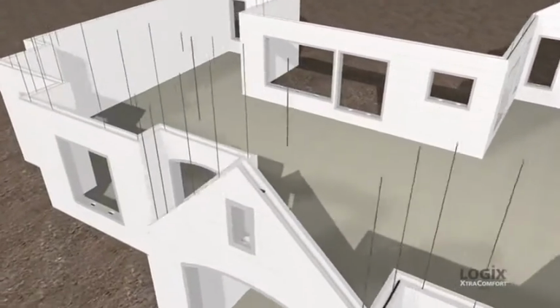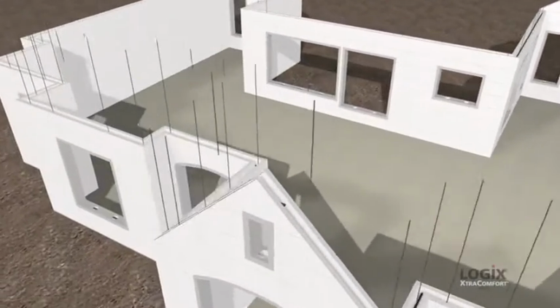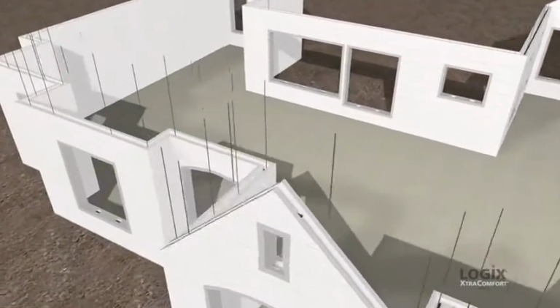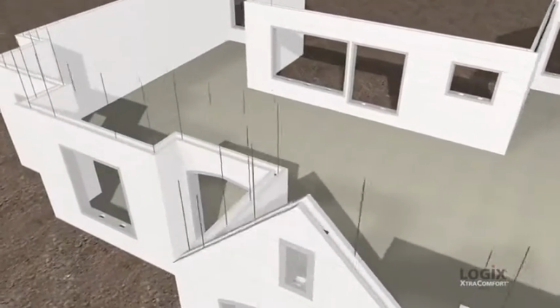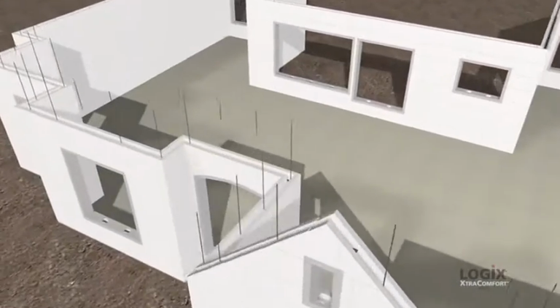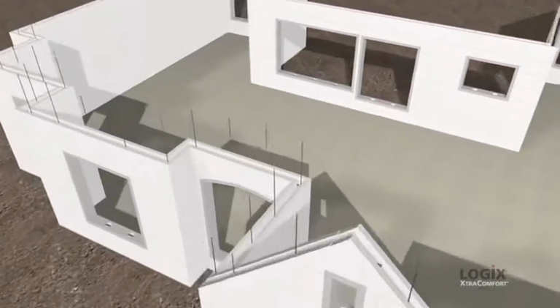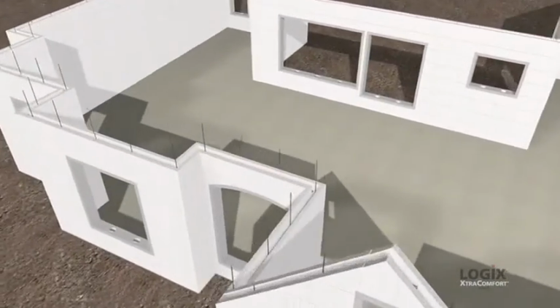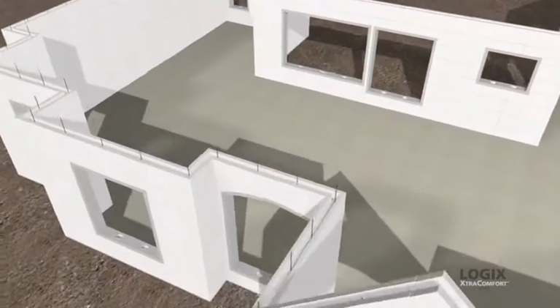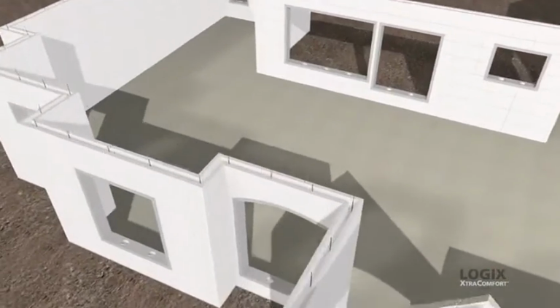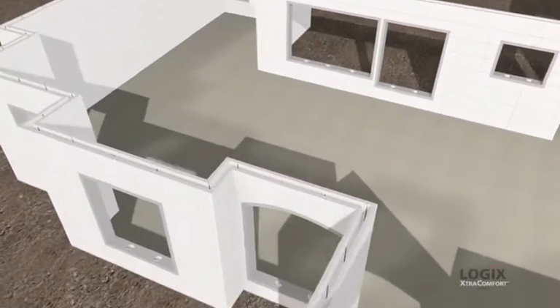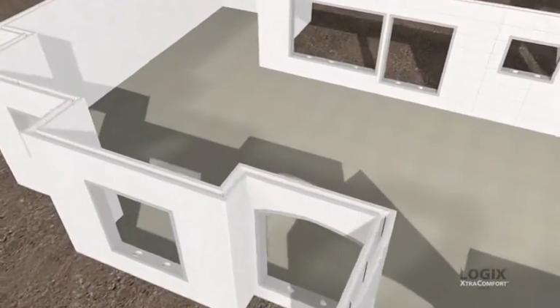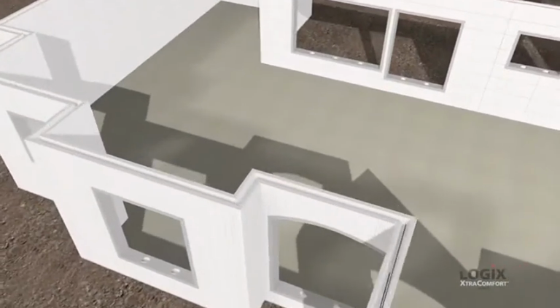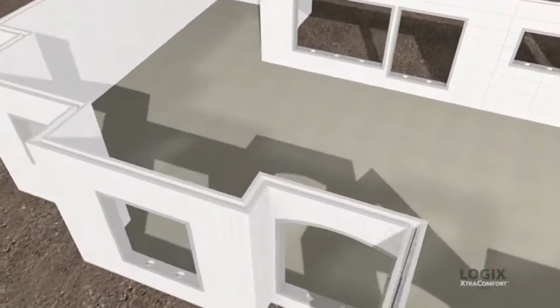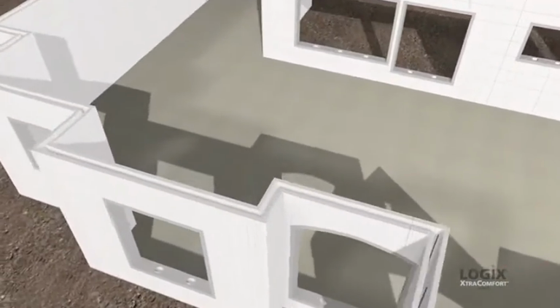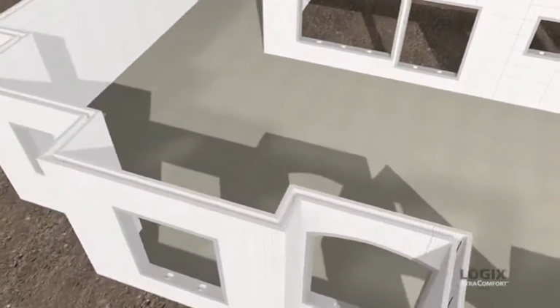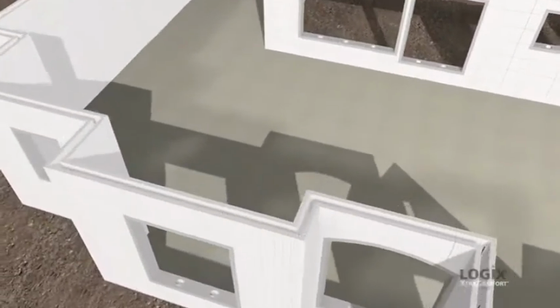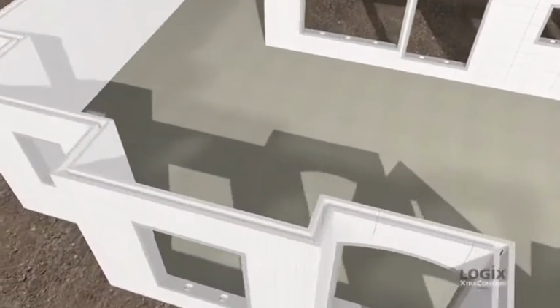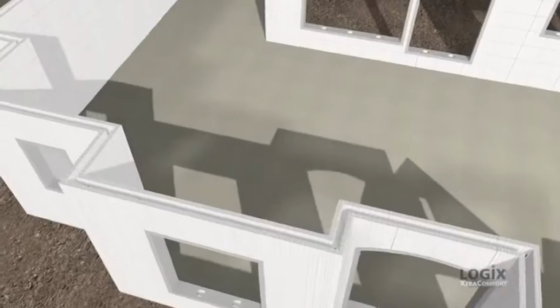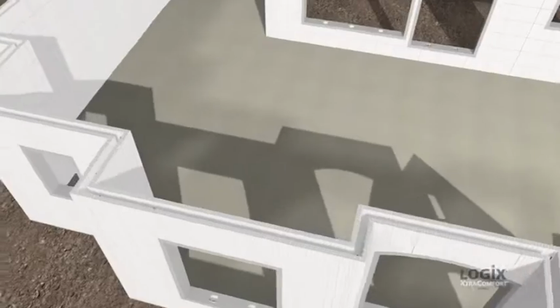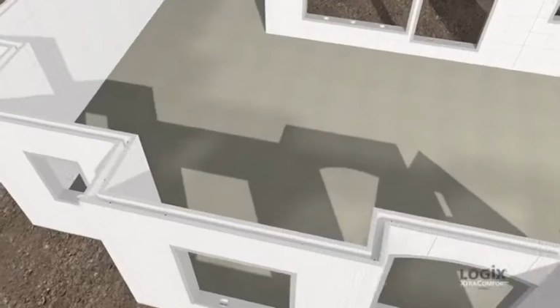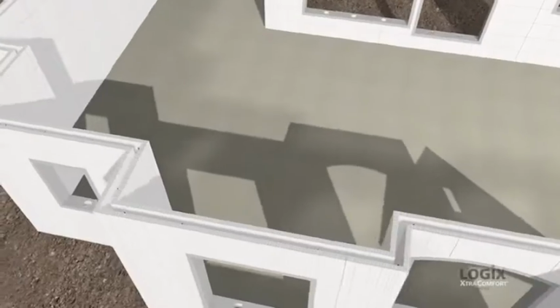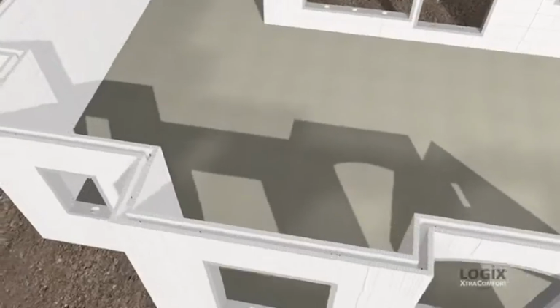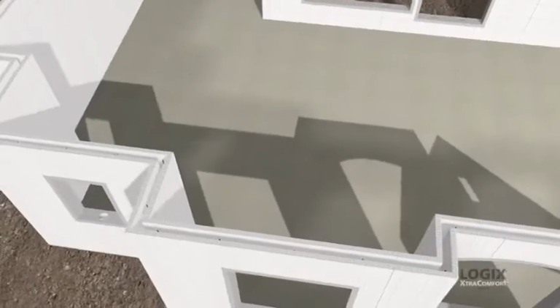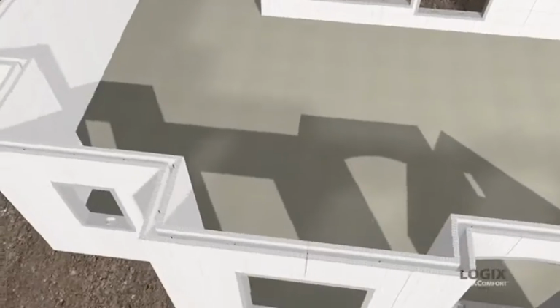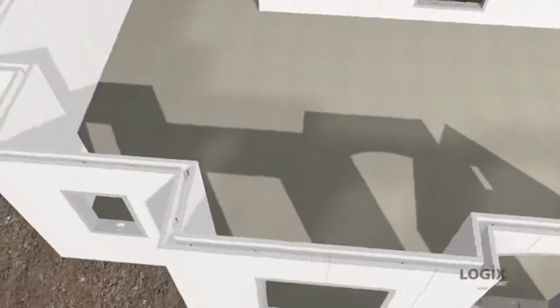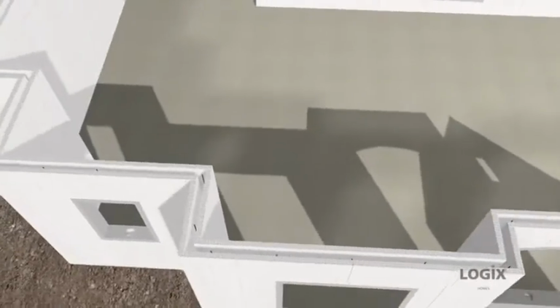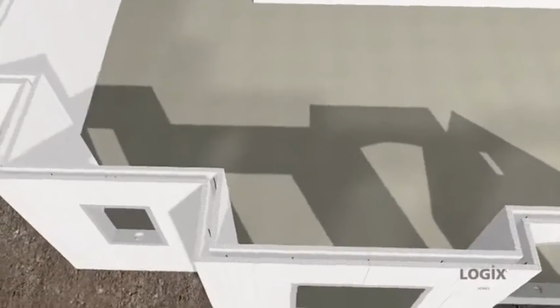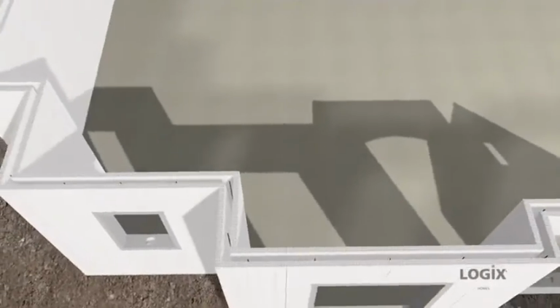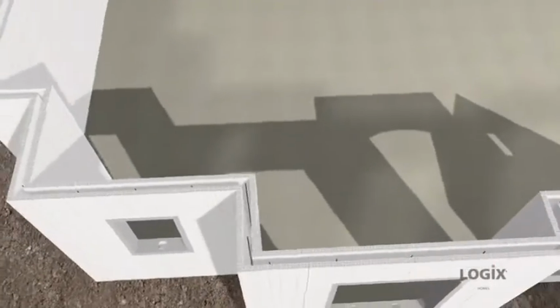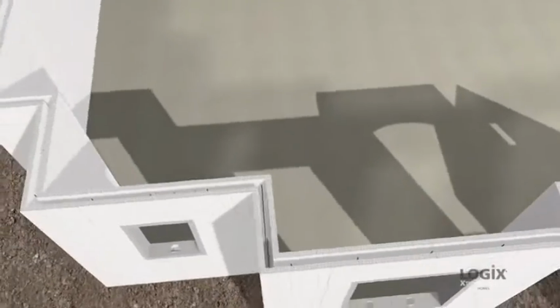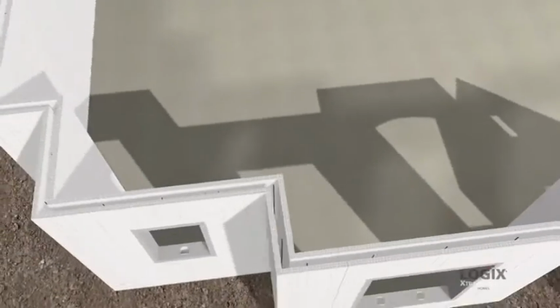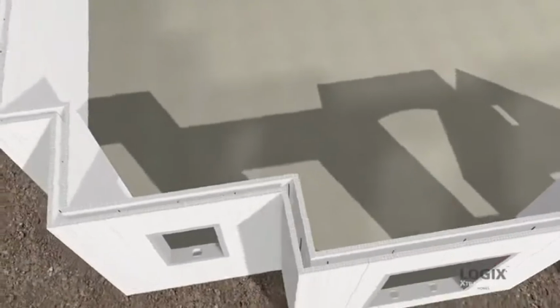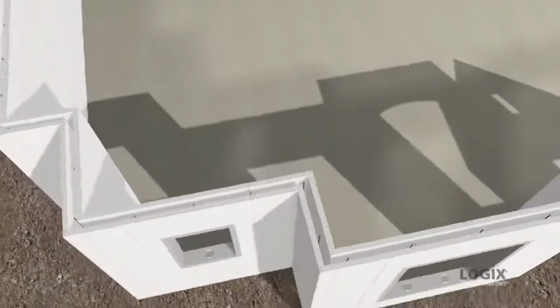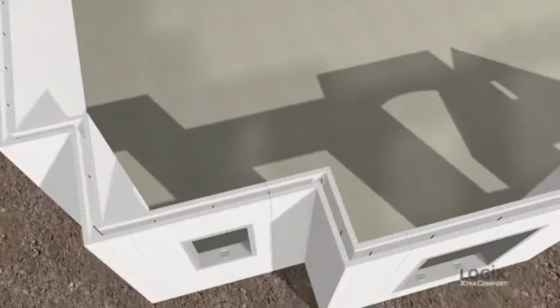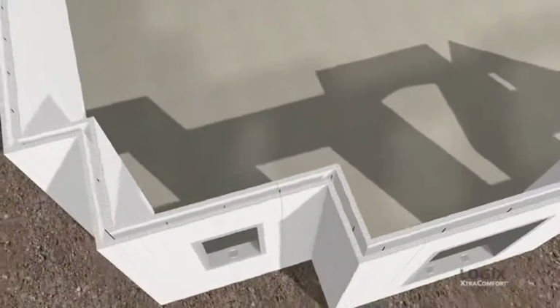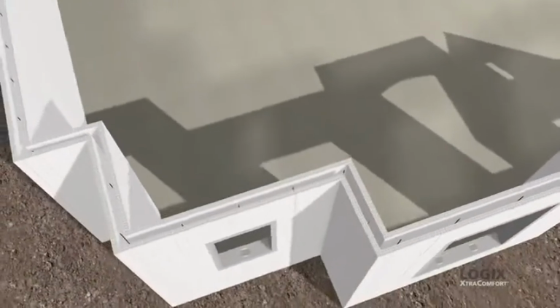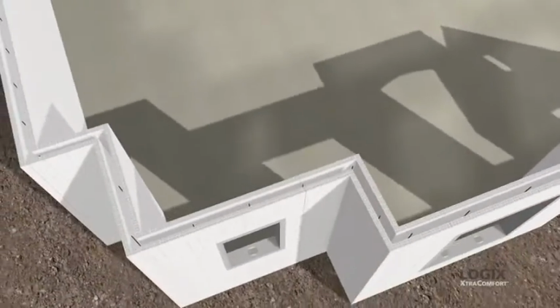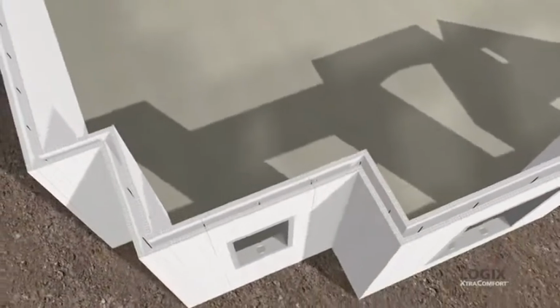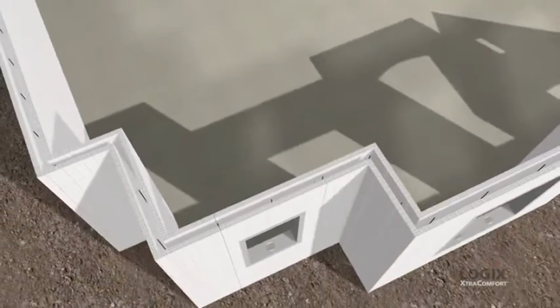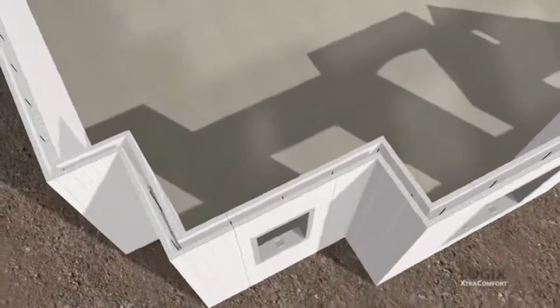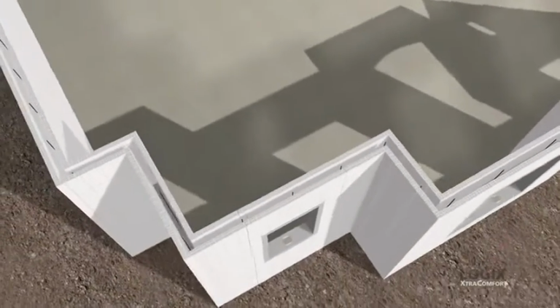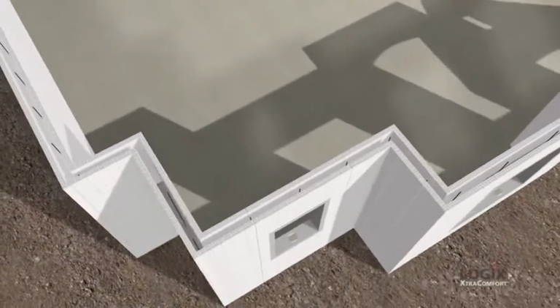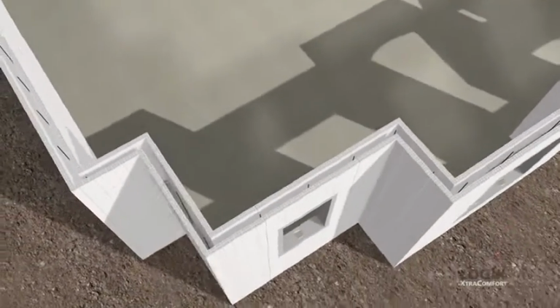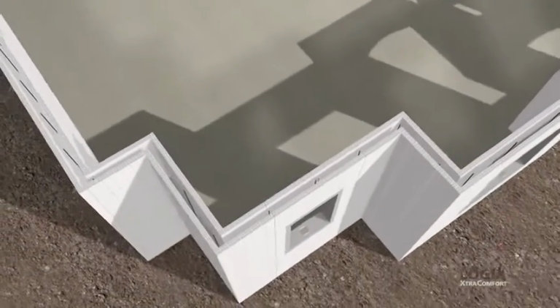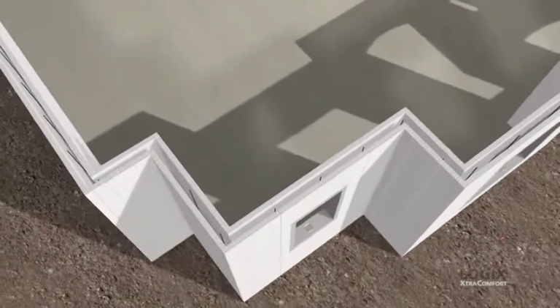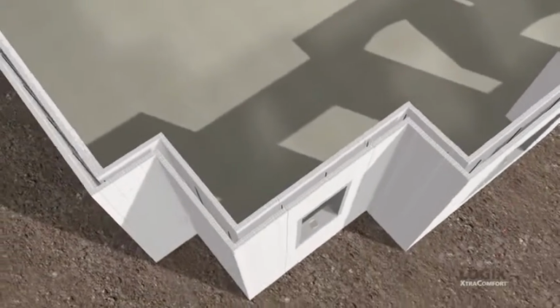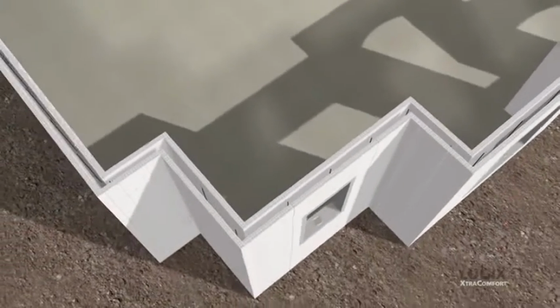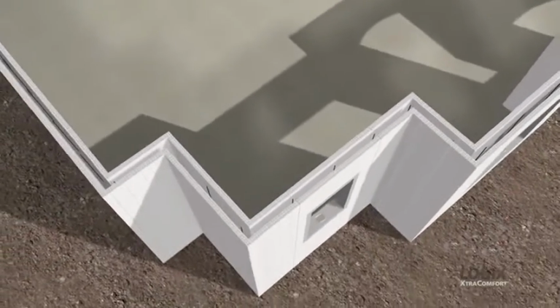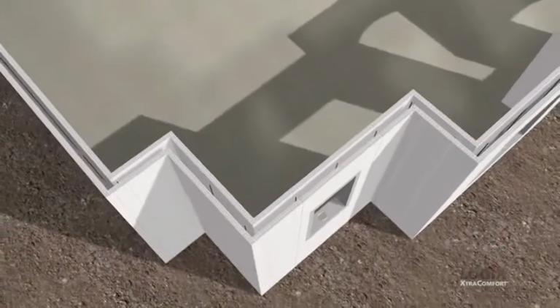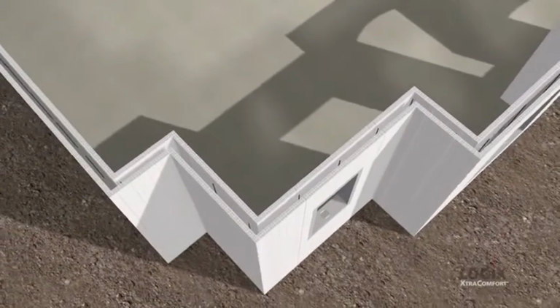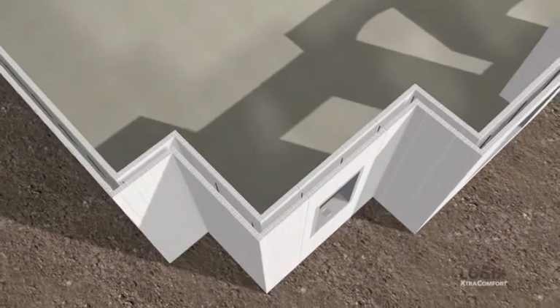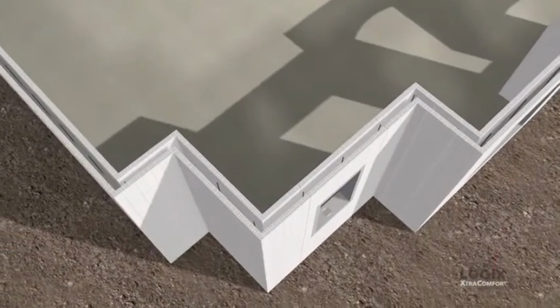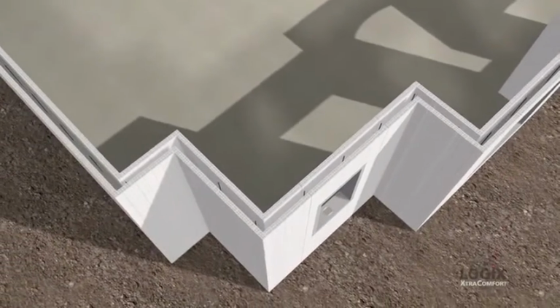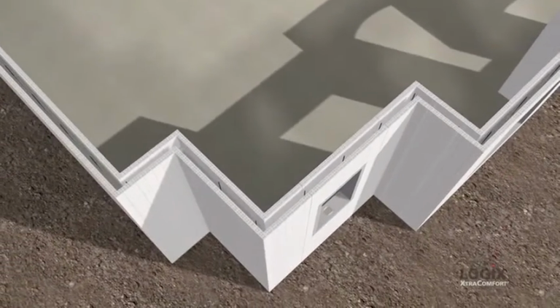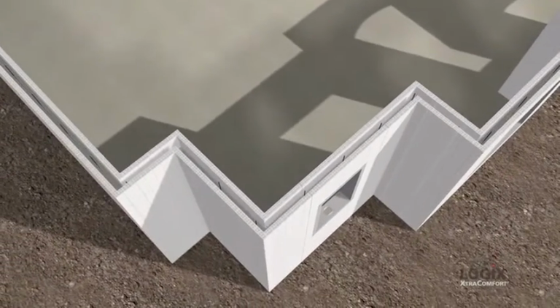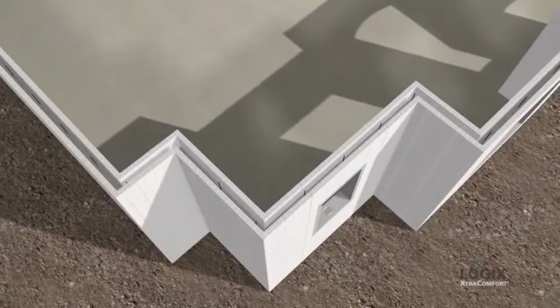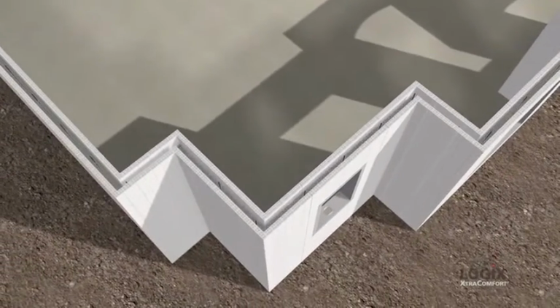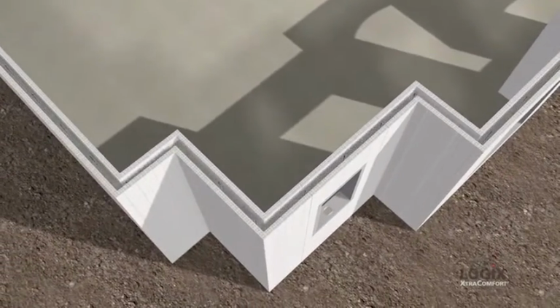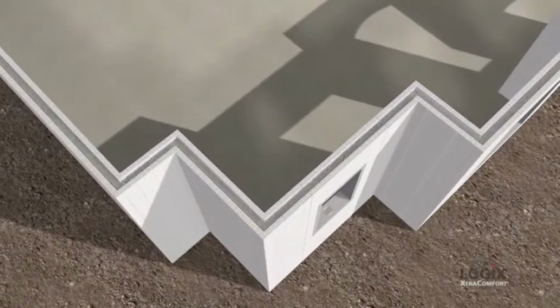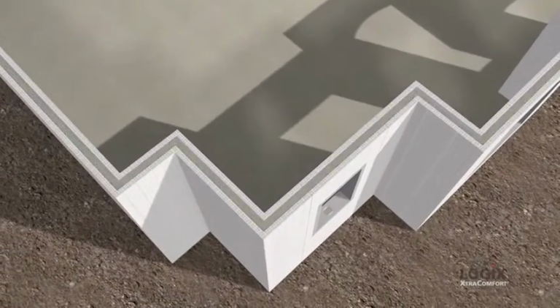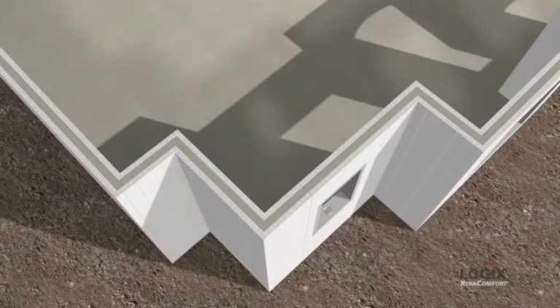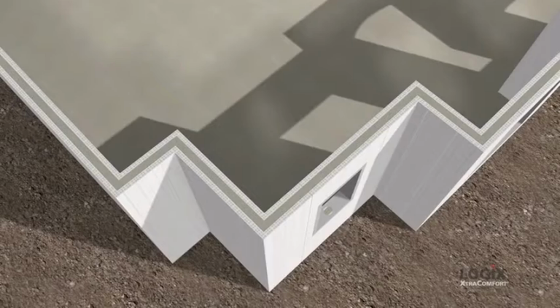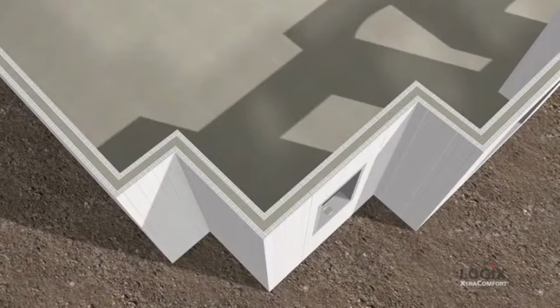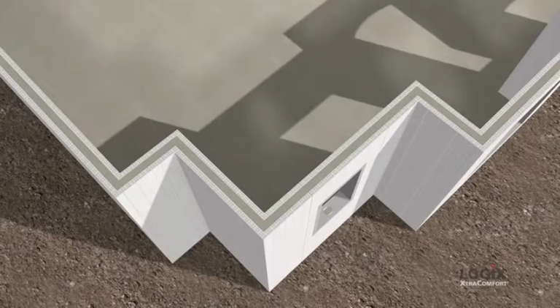Plus, the Logix foam panels can be treated with prevent-all to help protect your home against termites. It's an unbeatable combination.